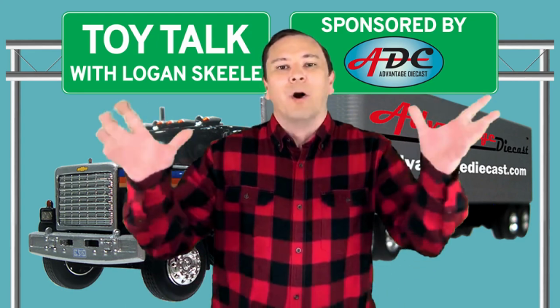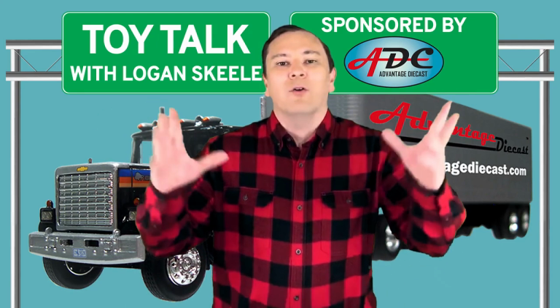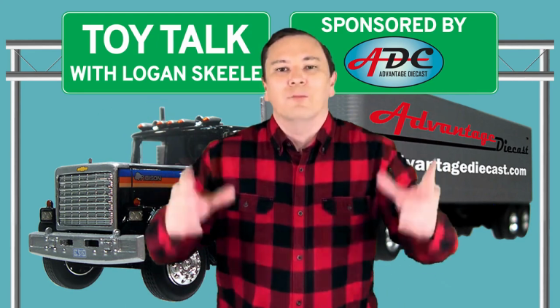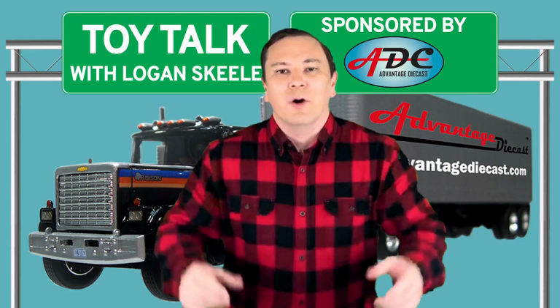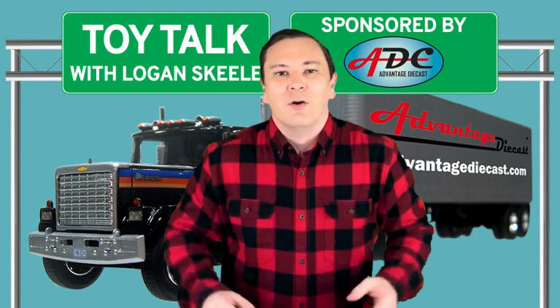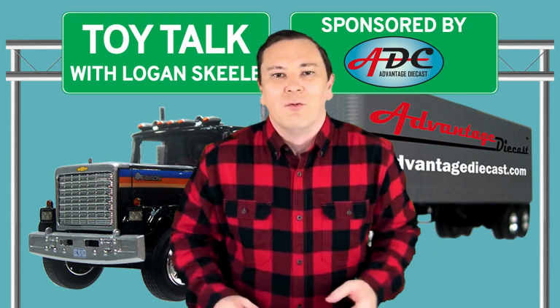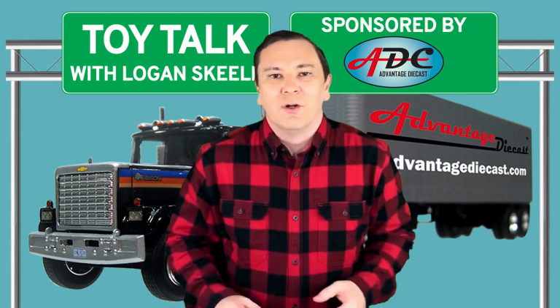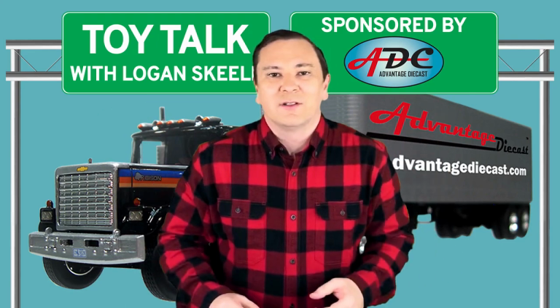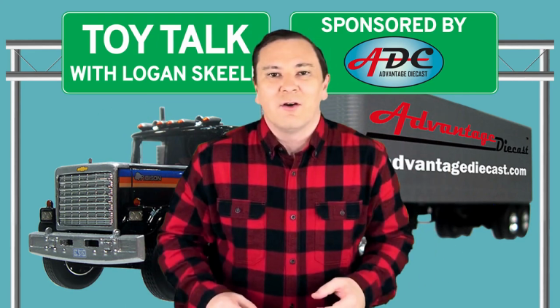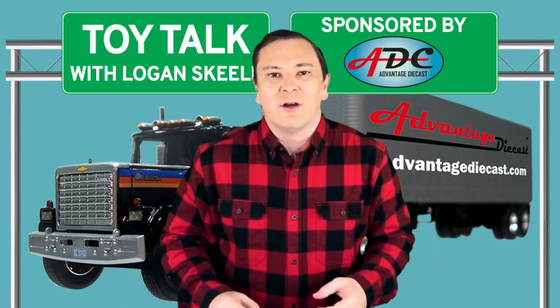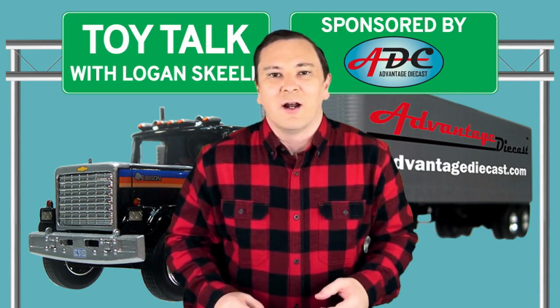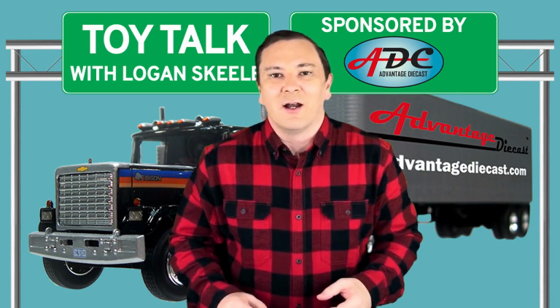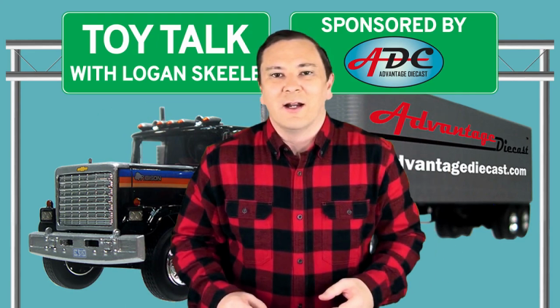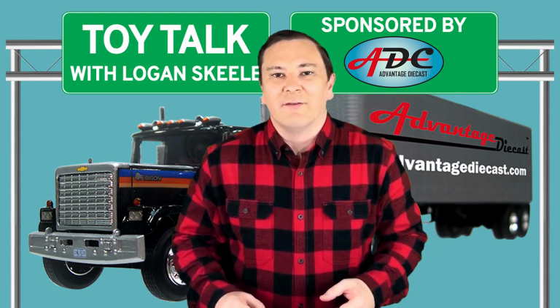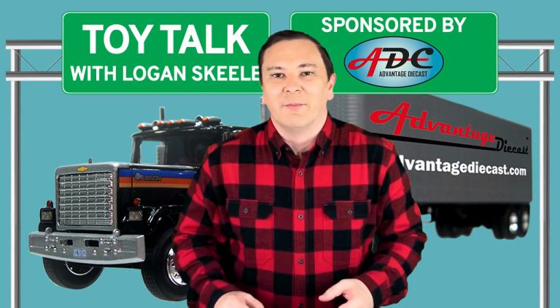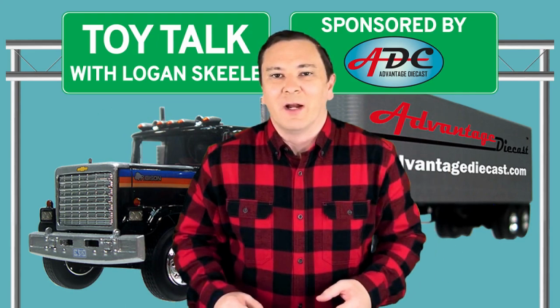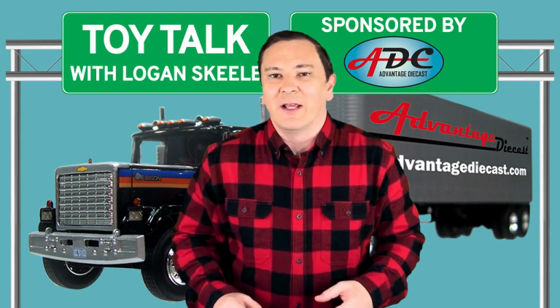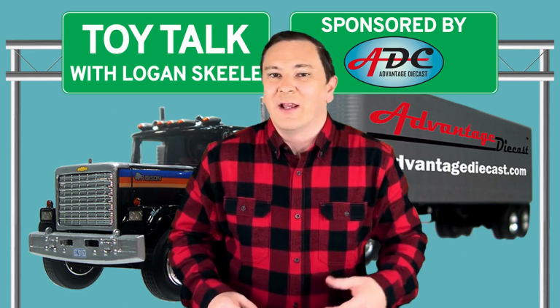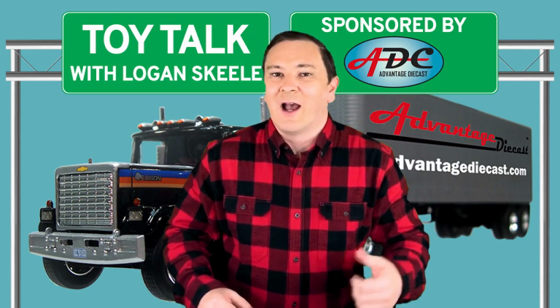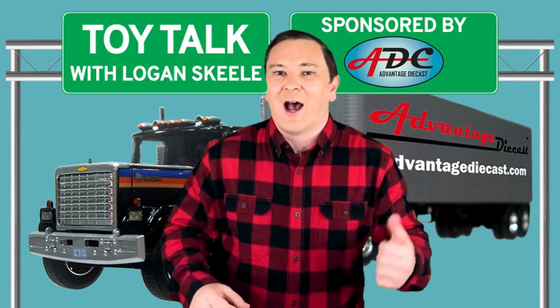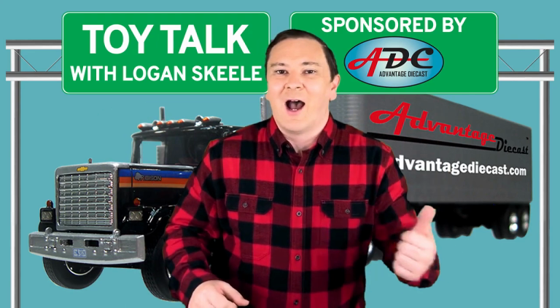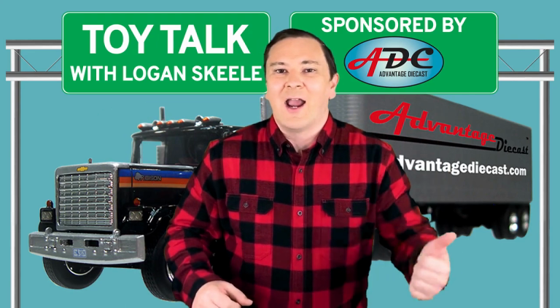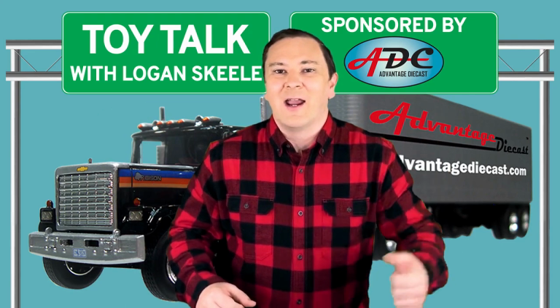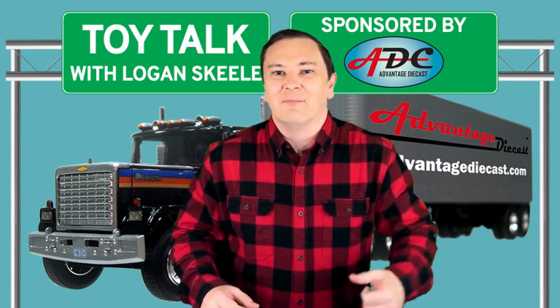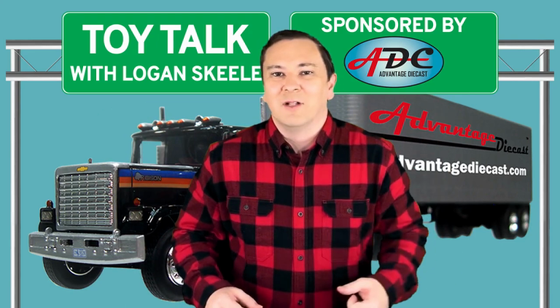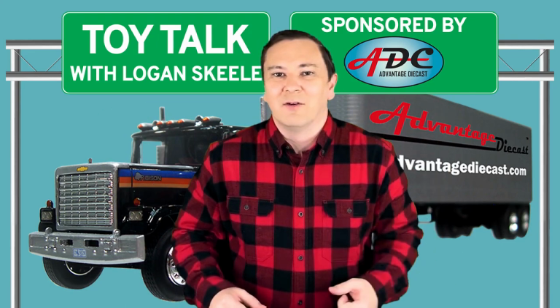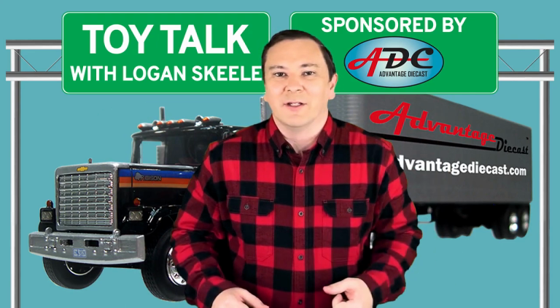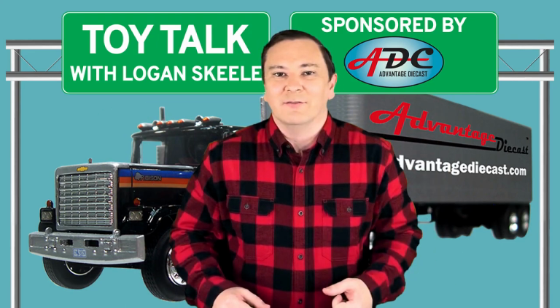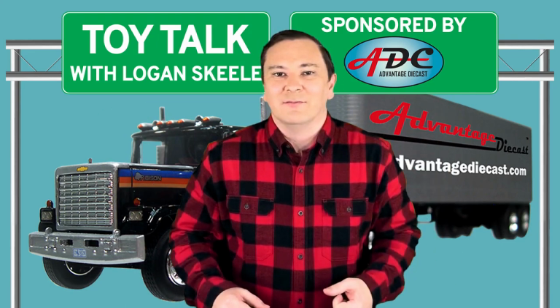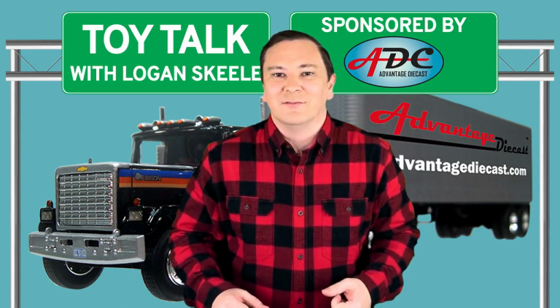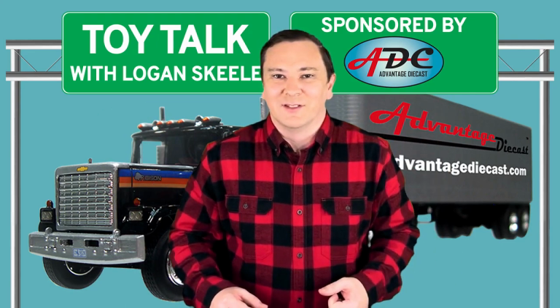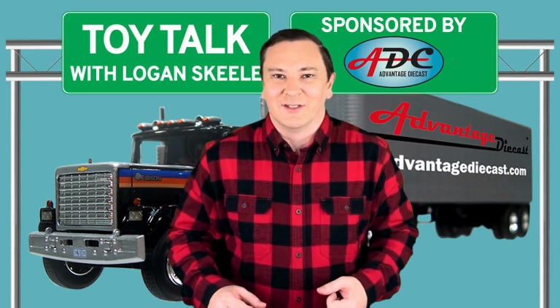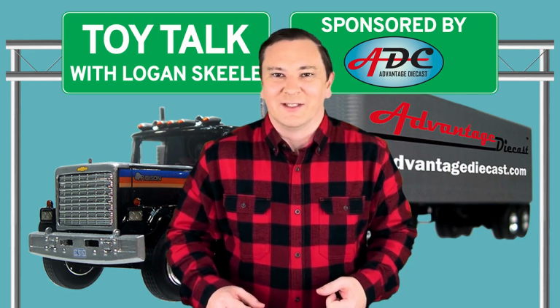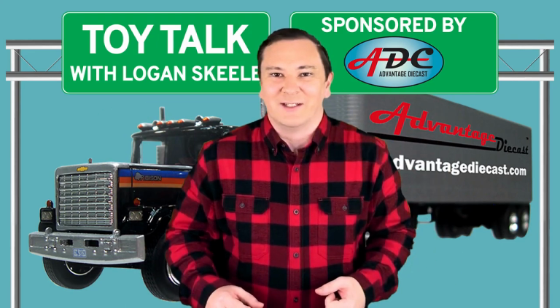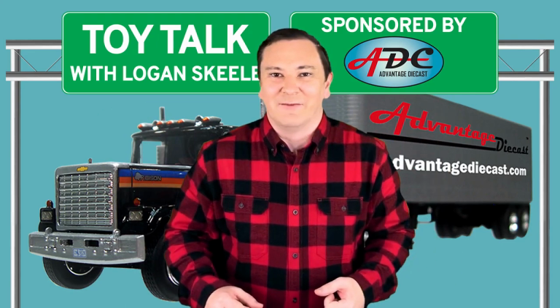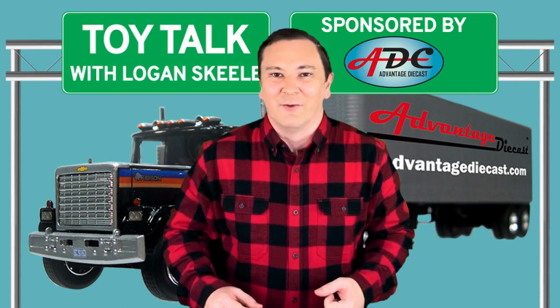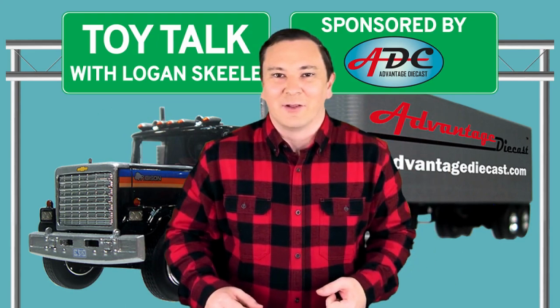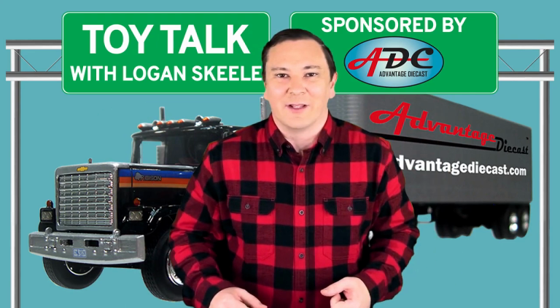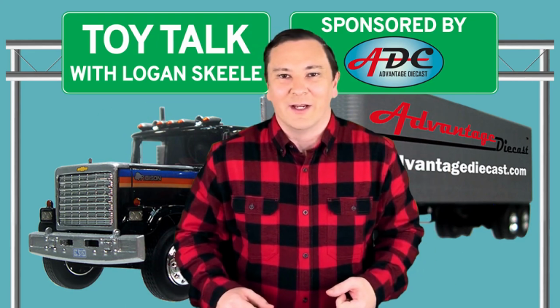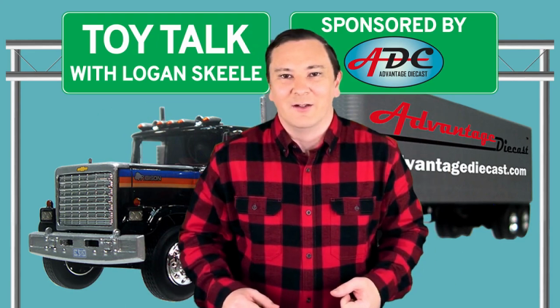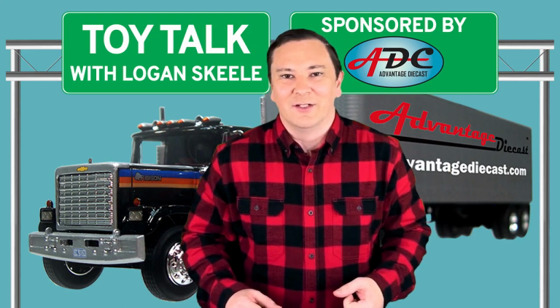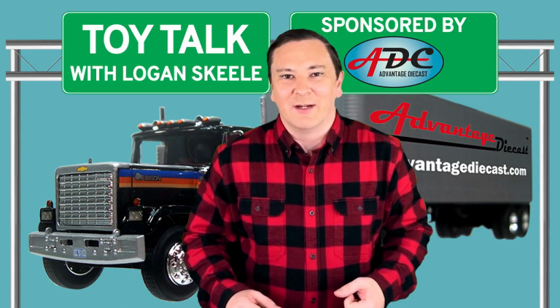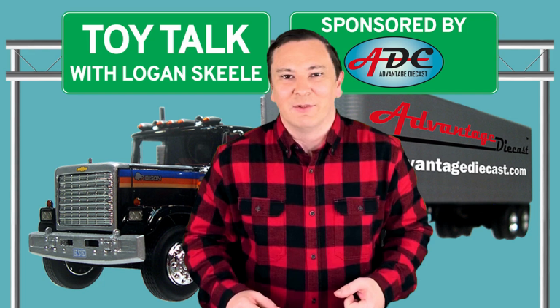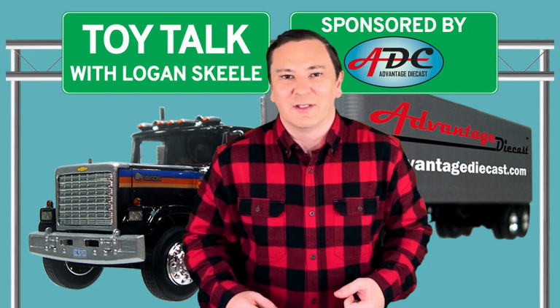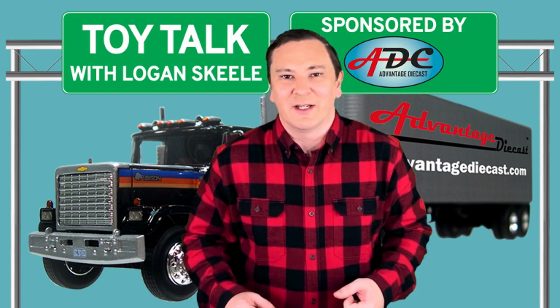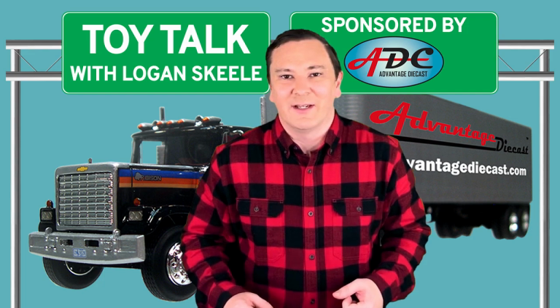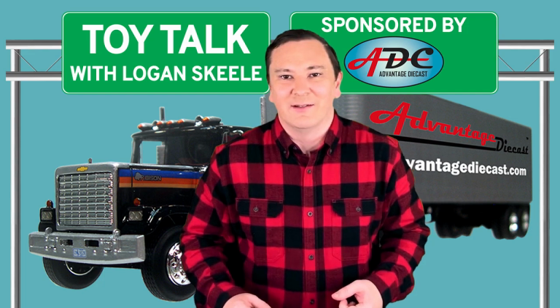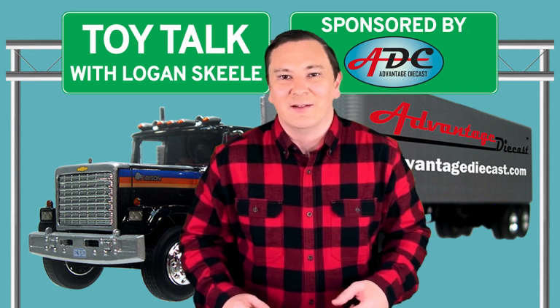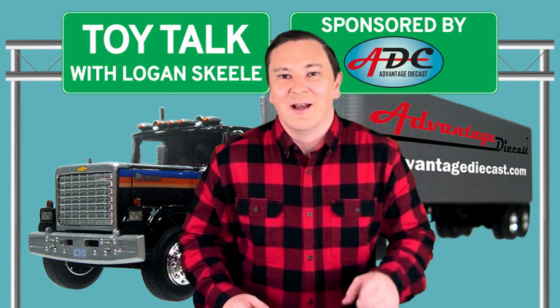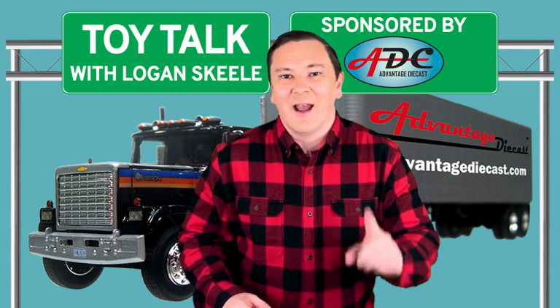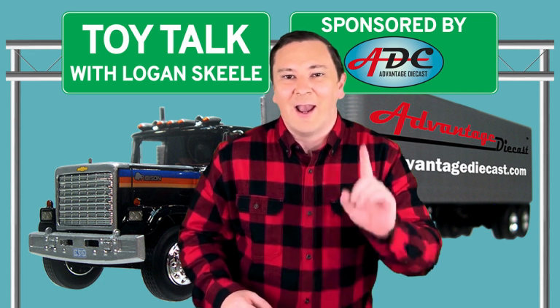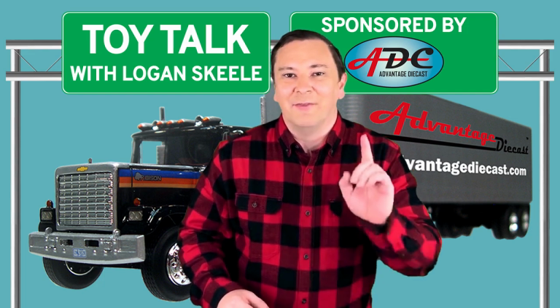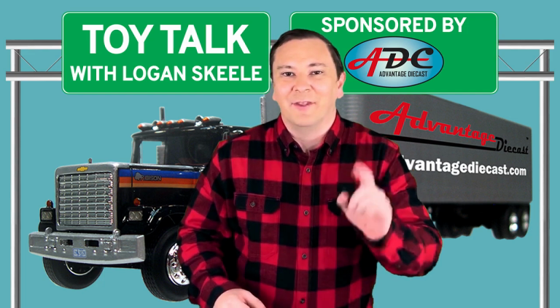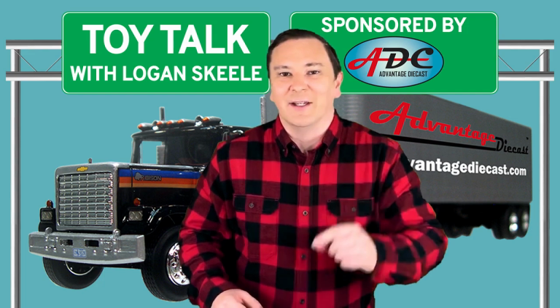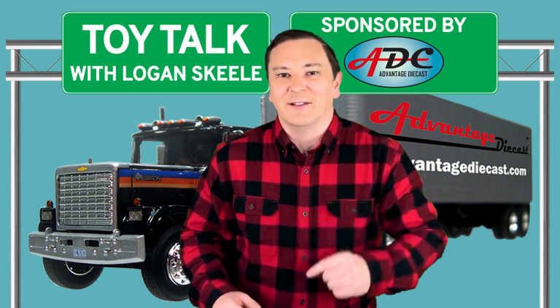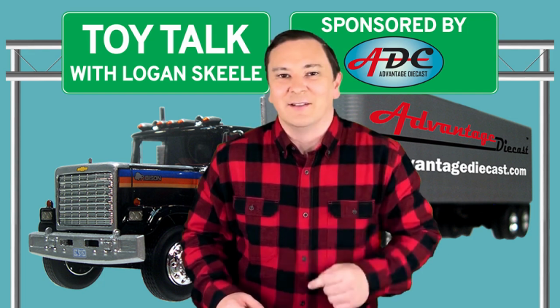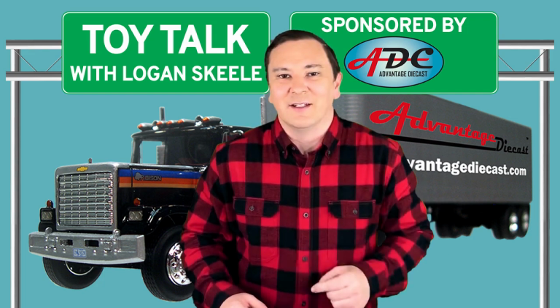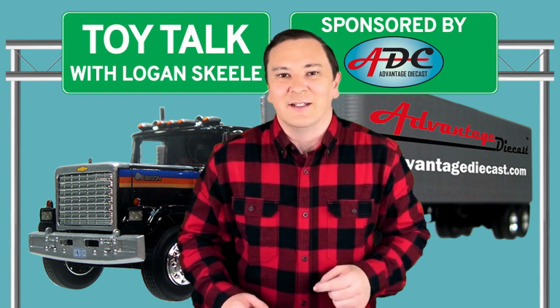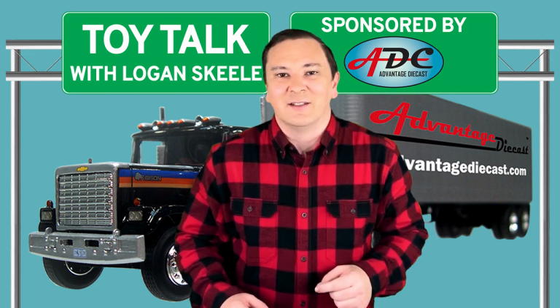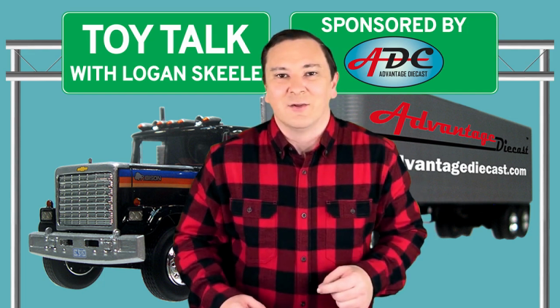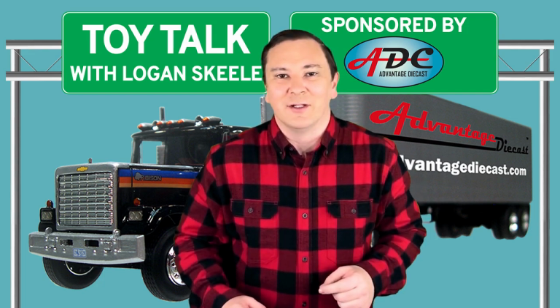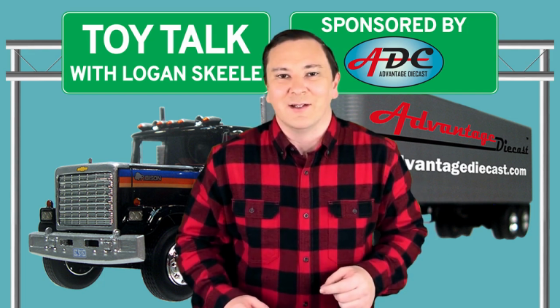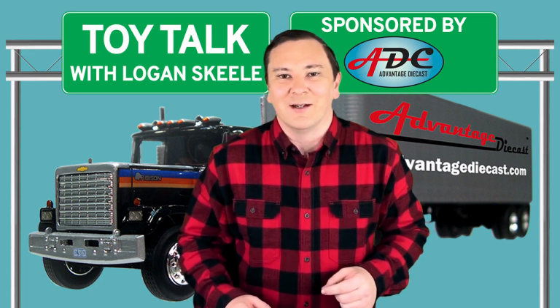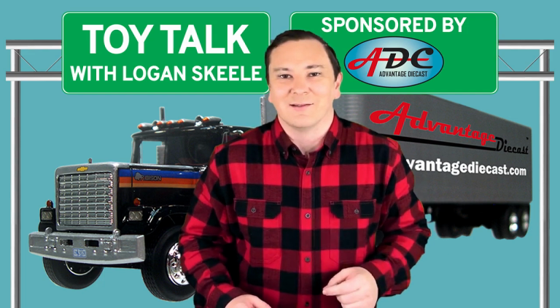What's going on everybody? I am Logan, the 64th Gear Jammer Skeel, and this is Toy Talk.